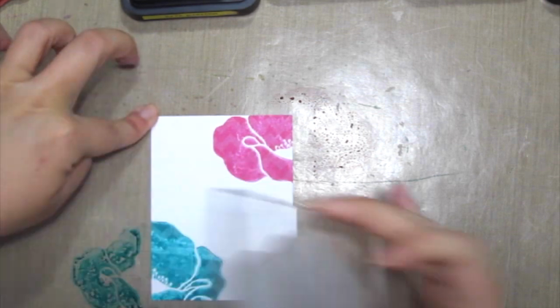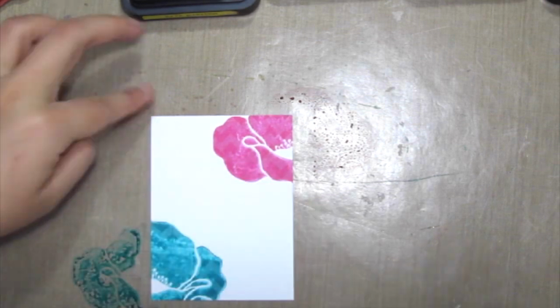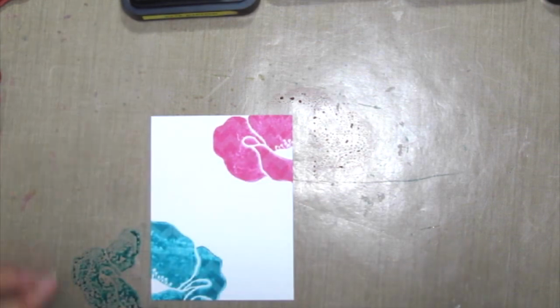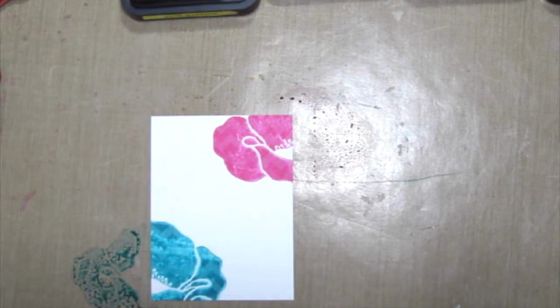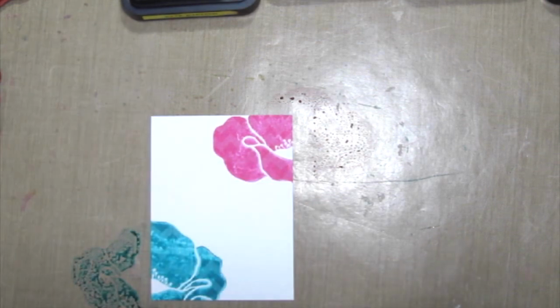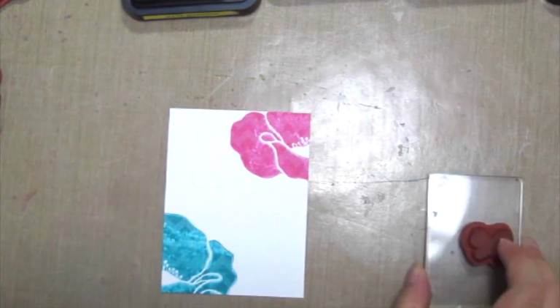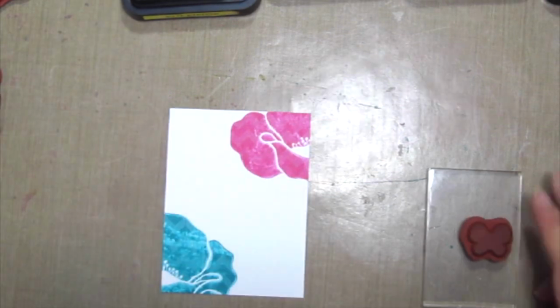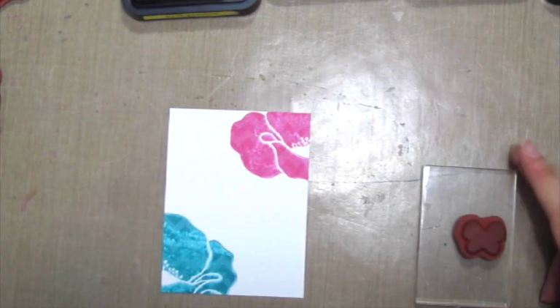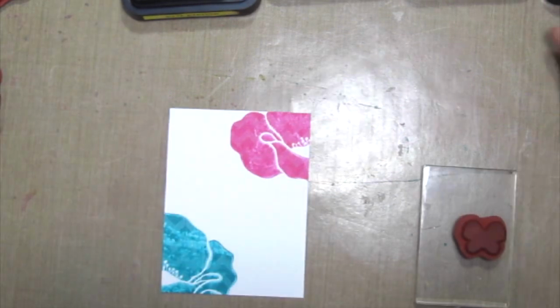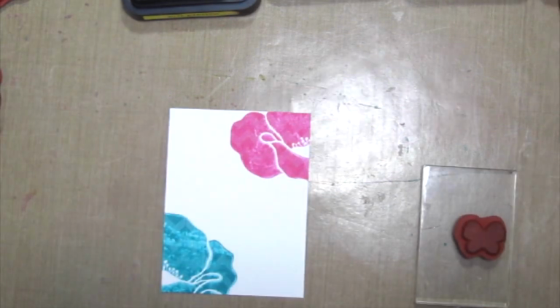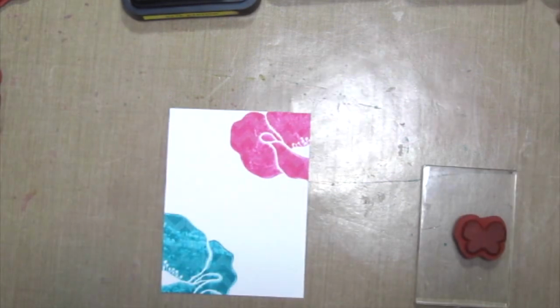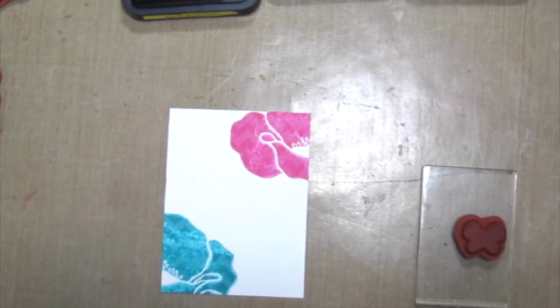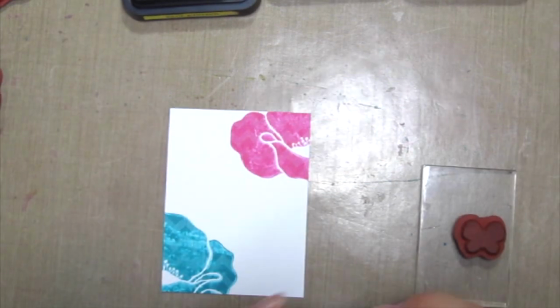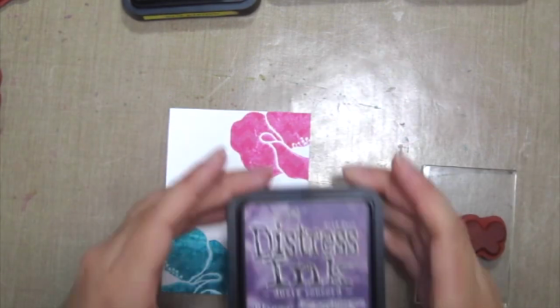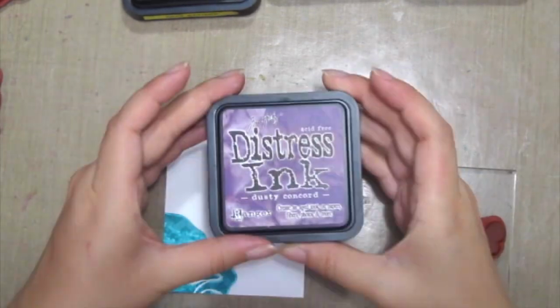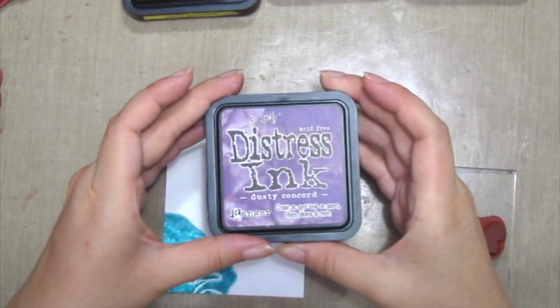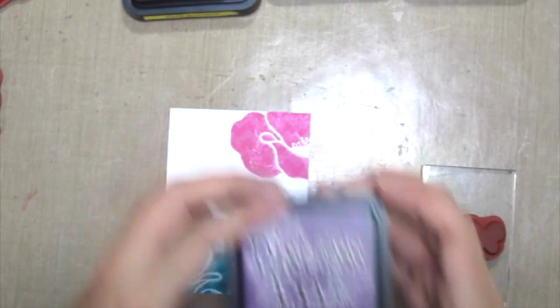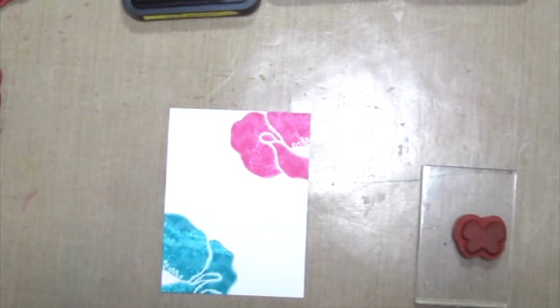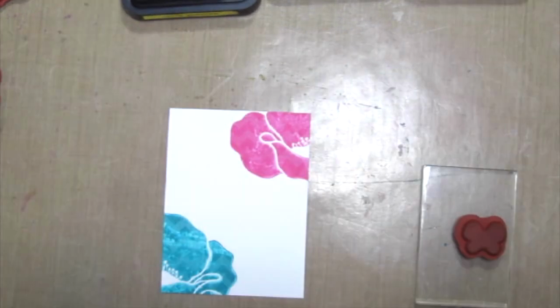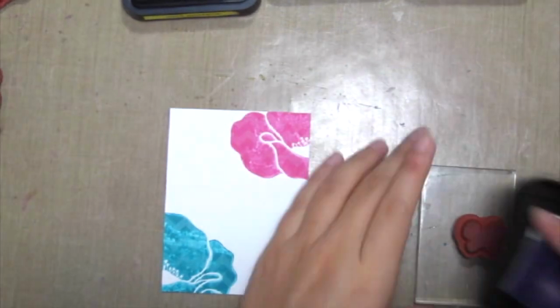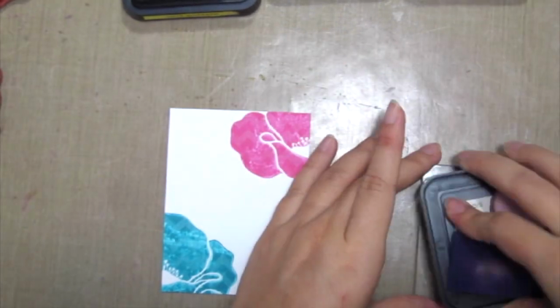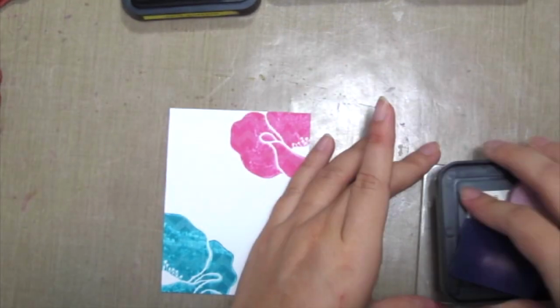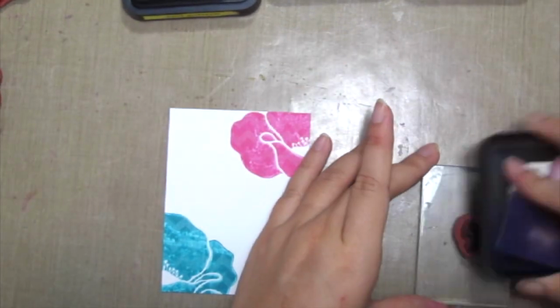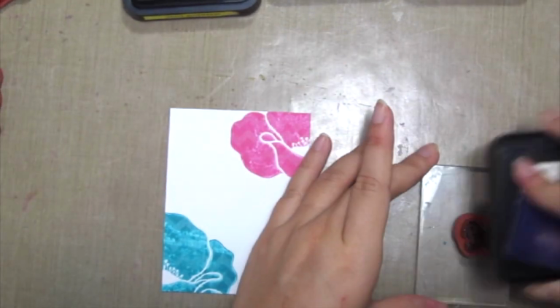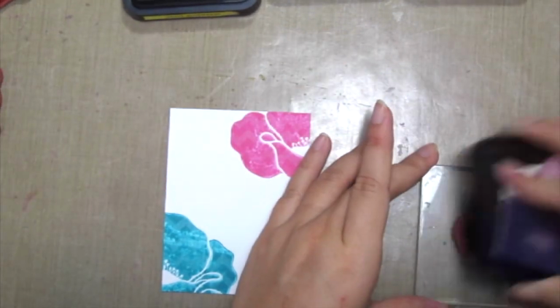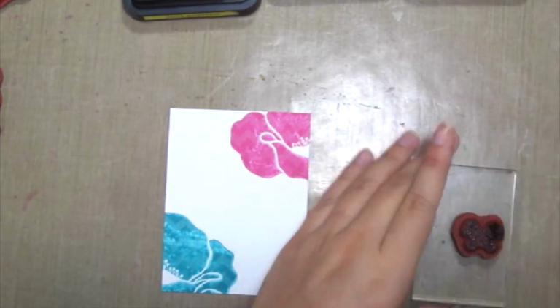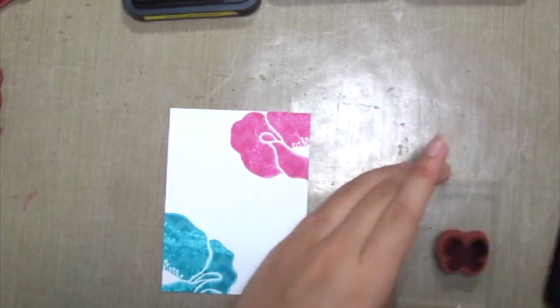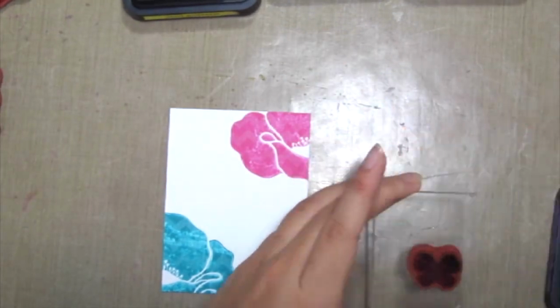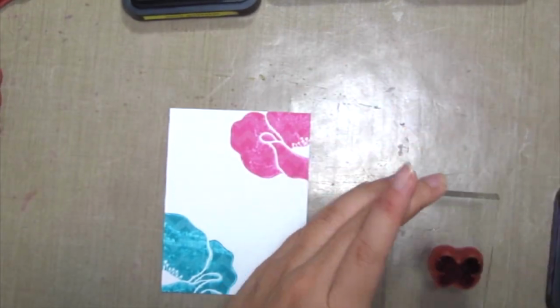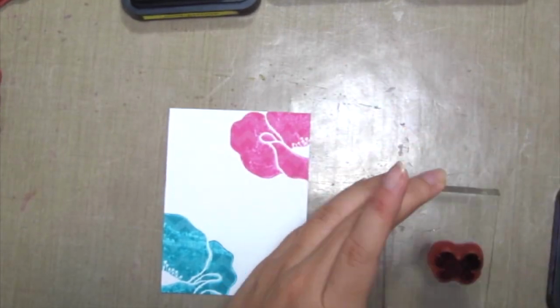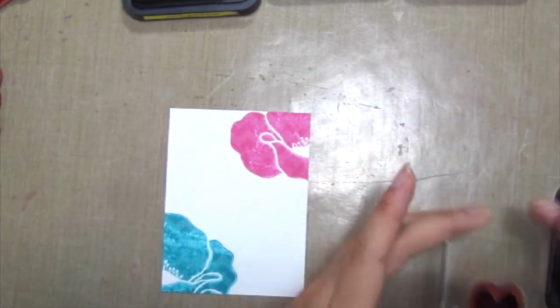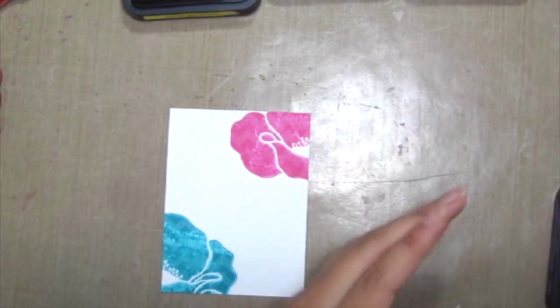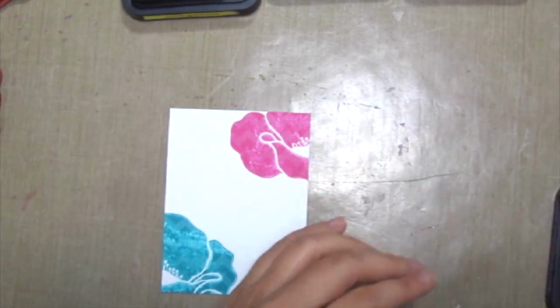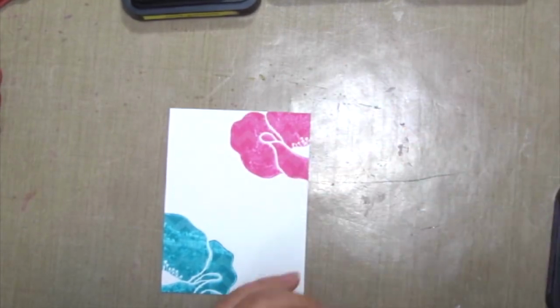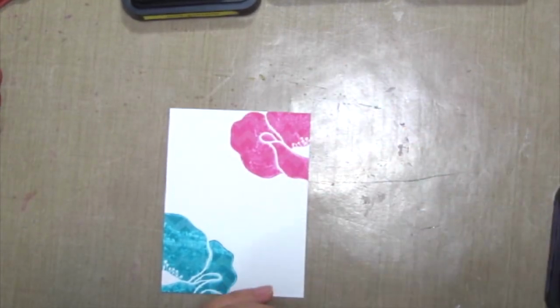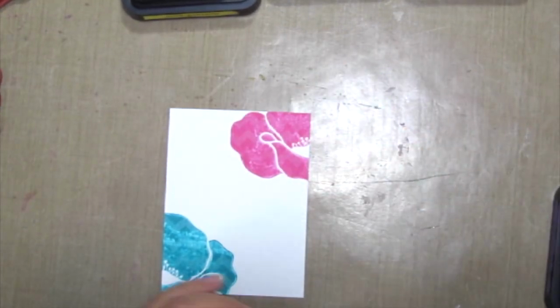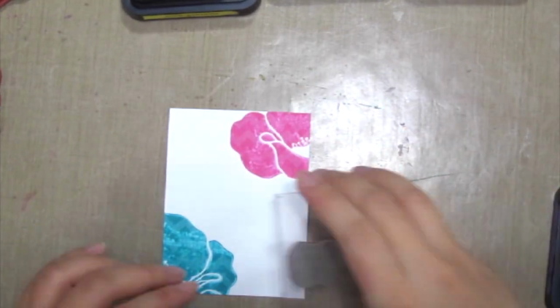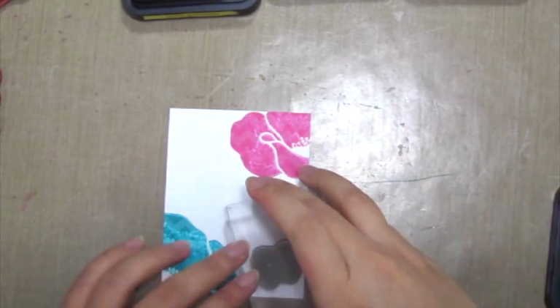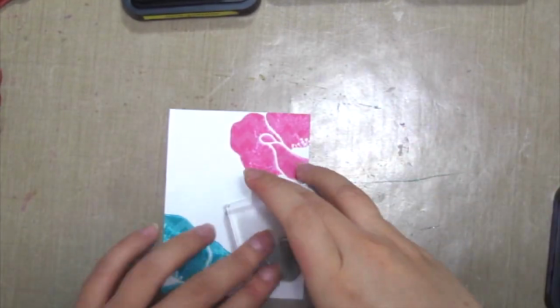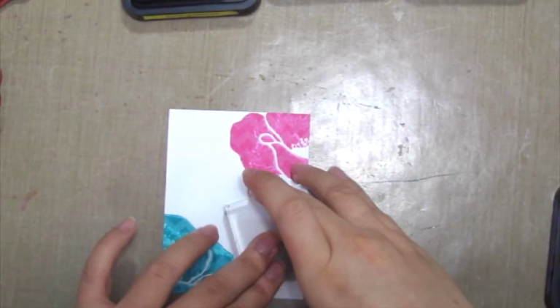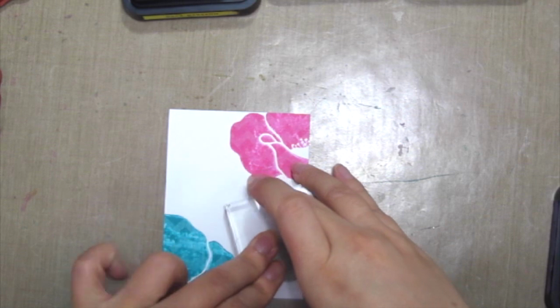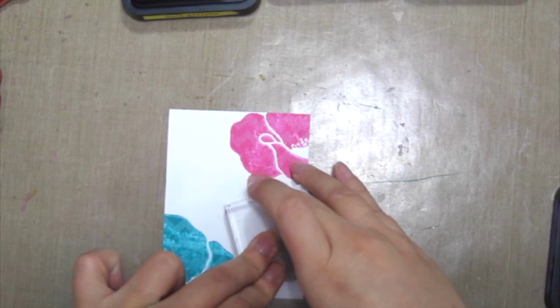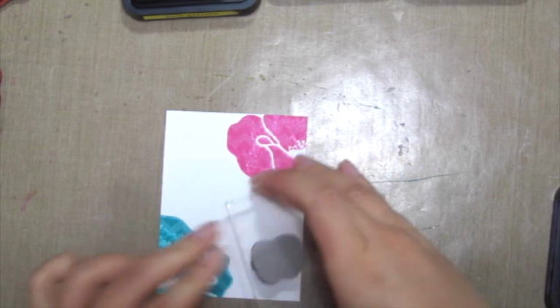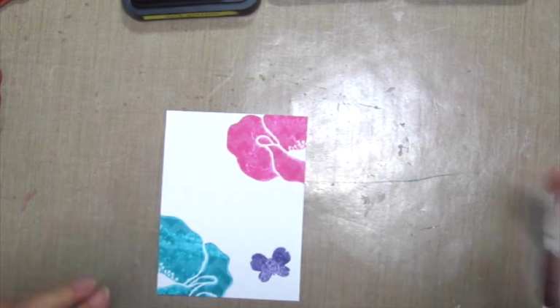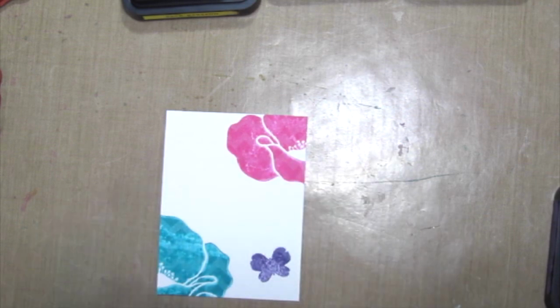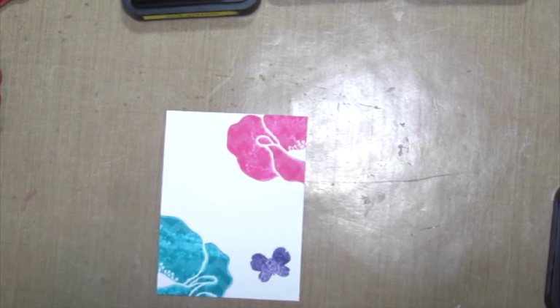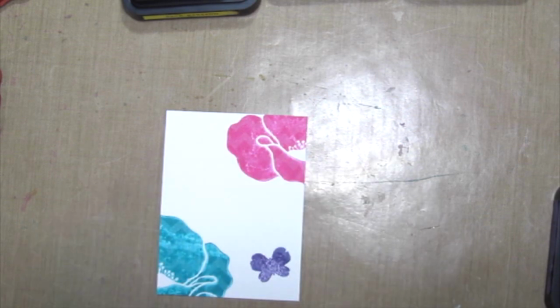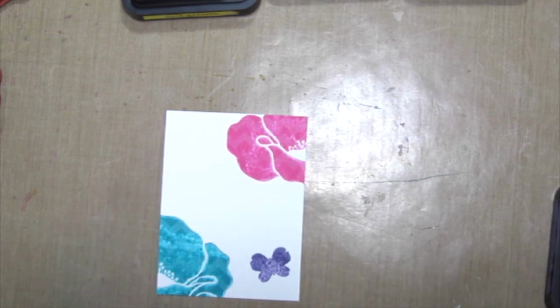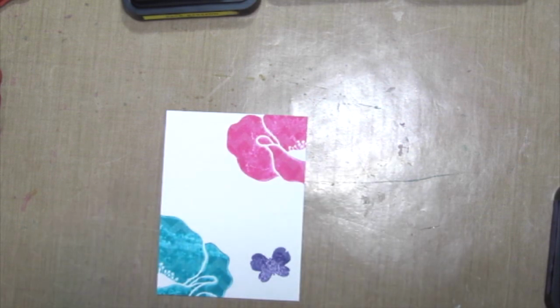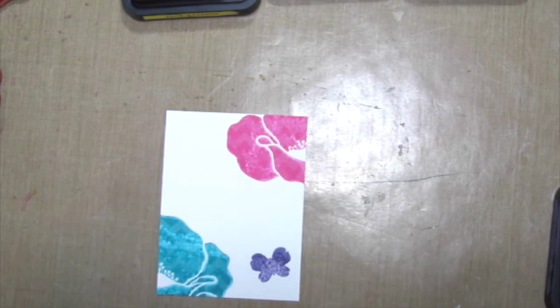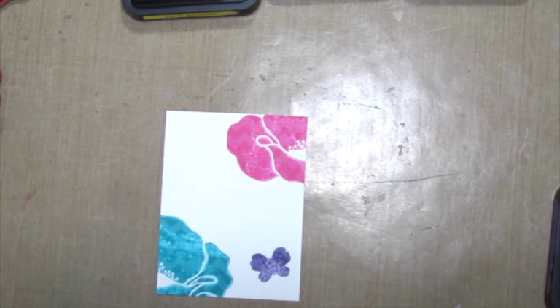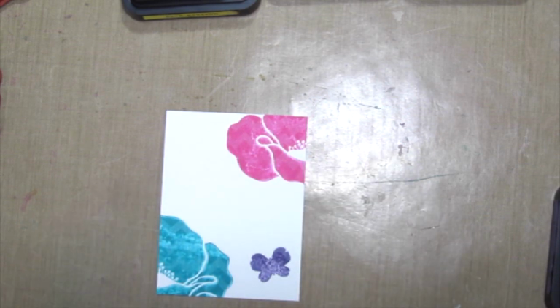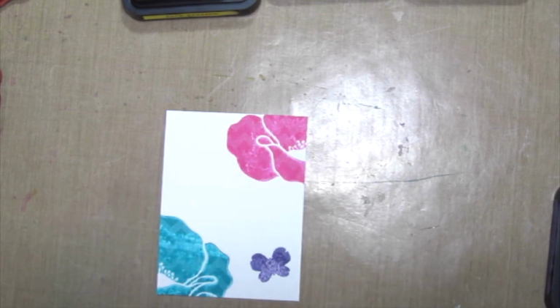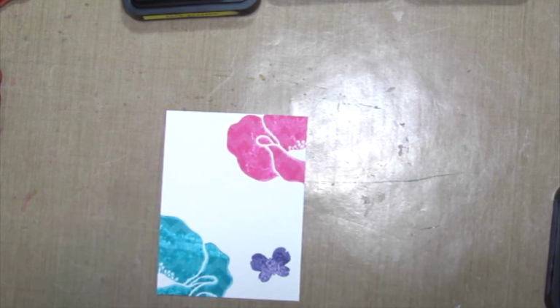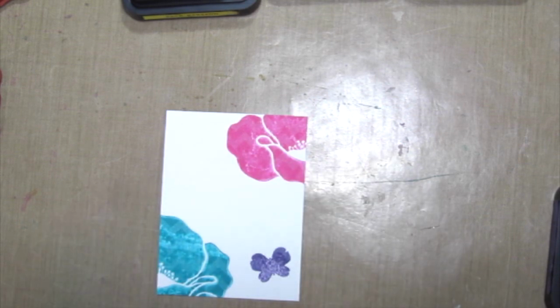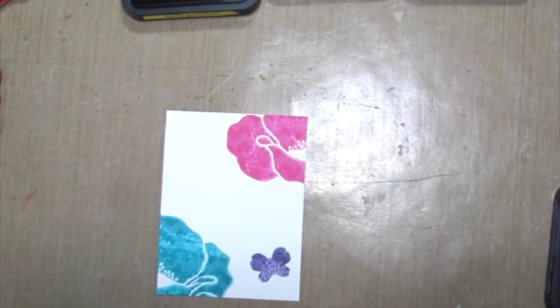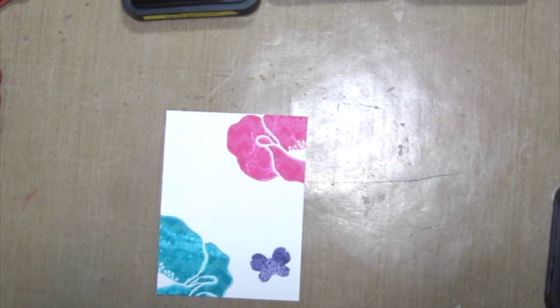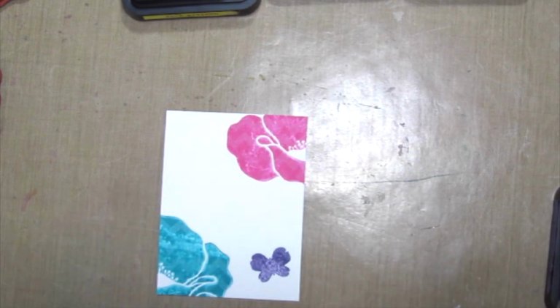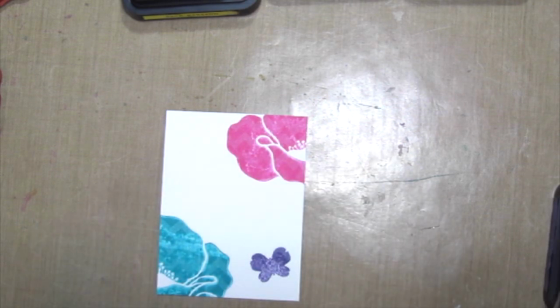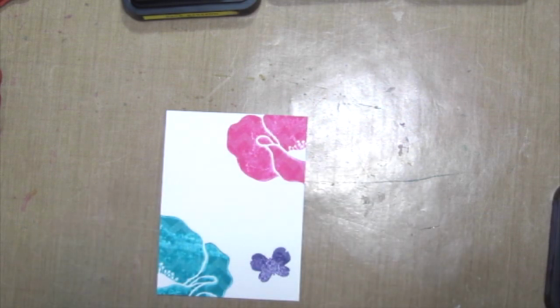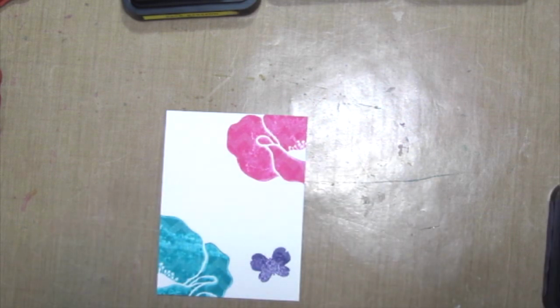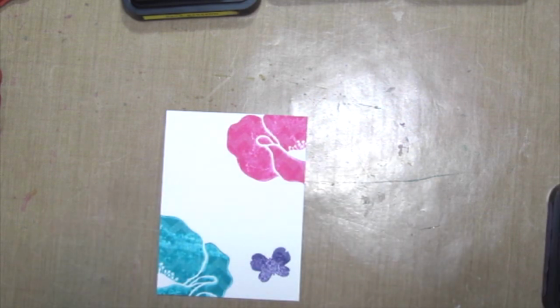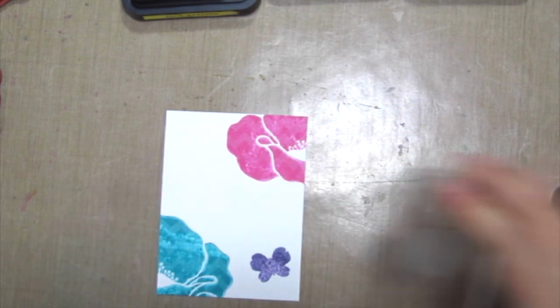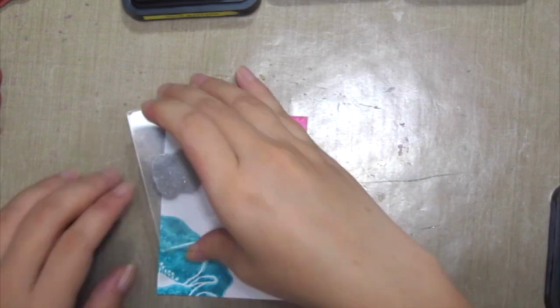Pretty cool, right? Continue stamping with more of your favourite images until you're happy with it.